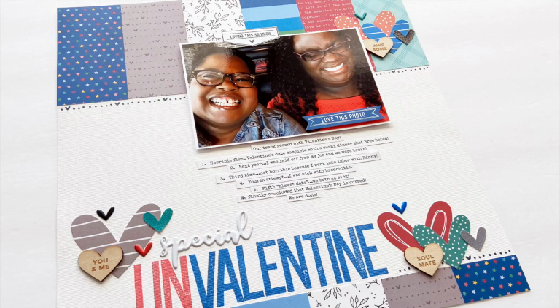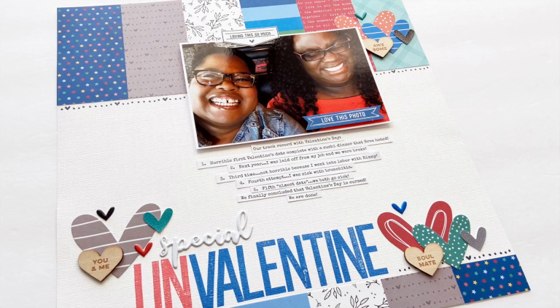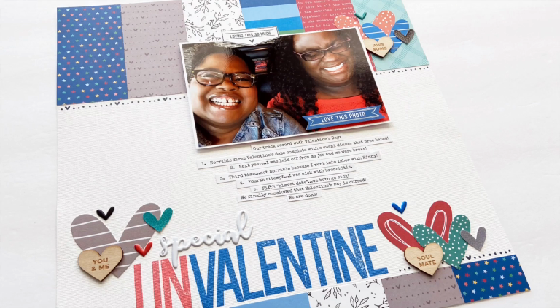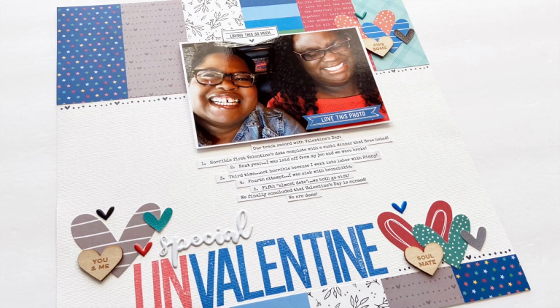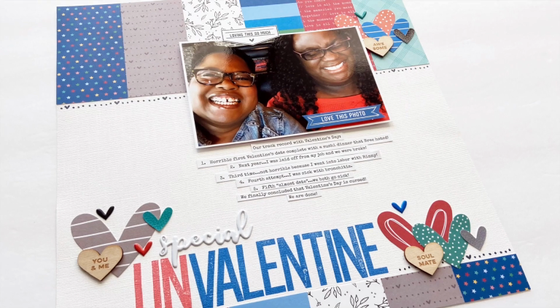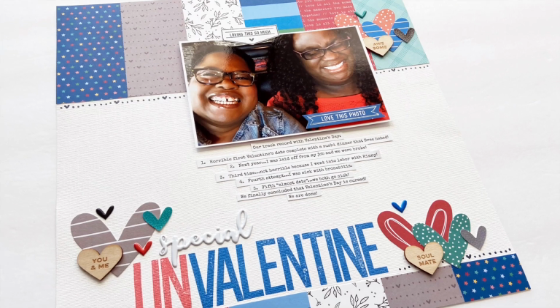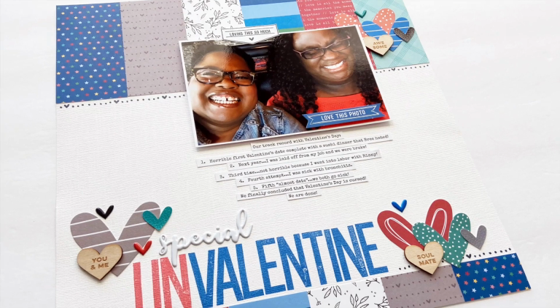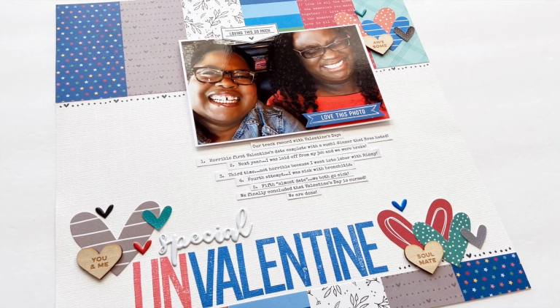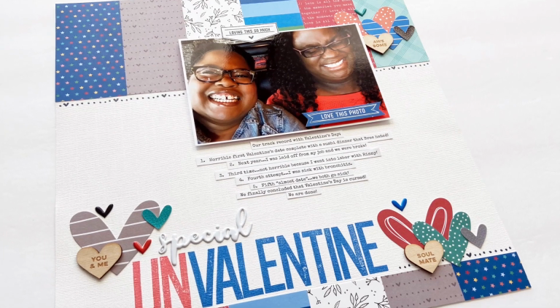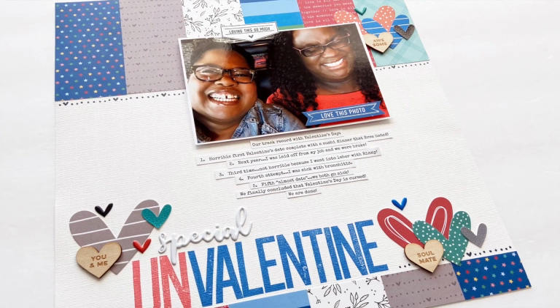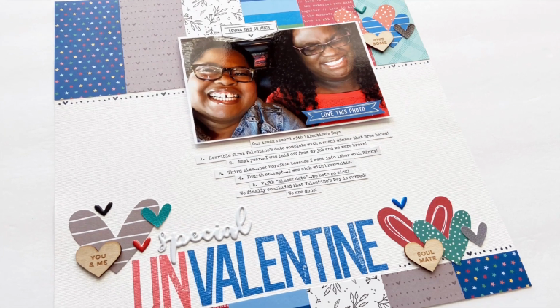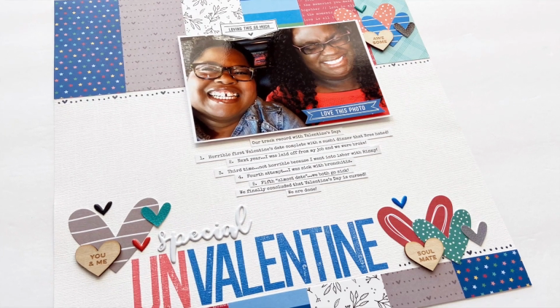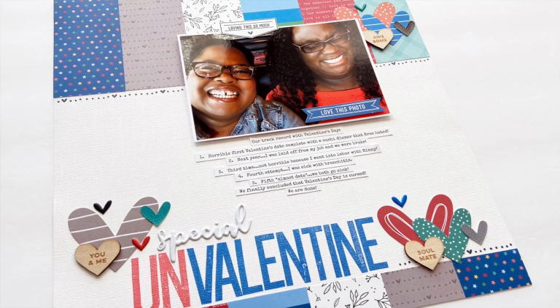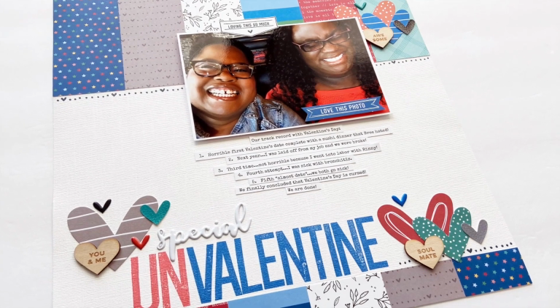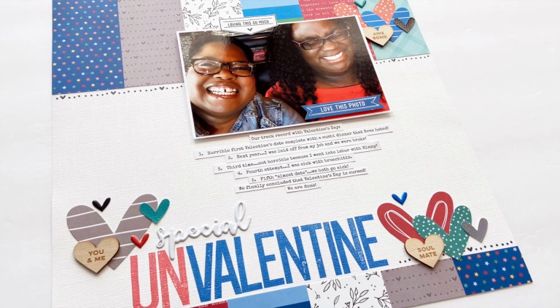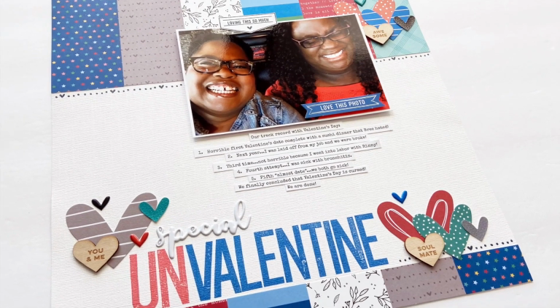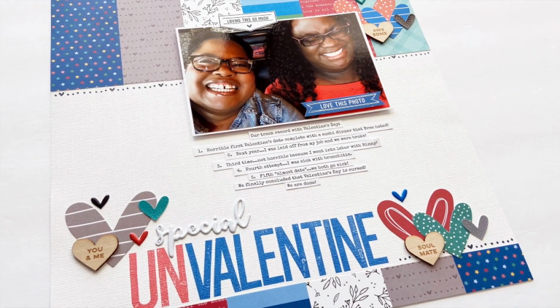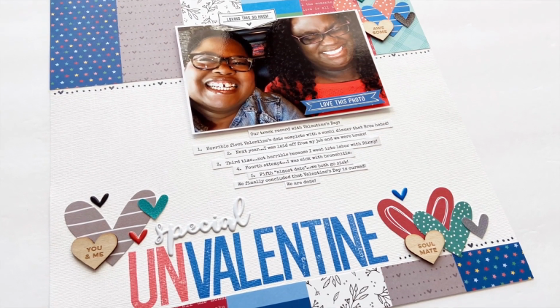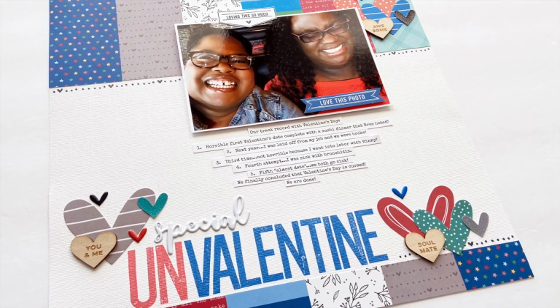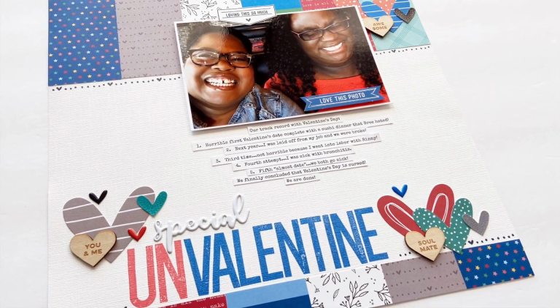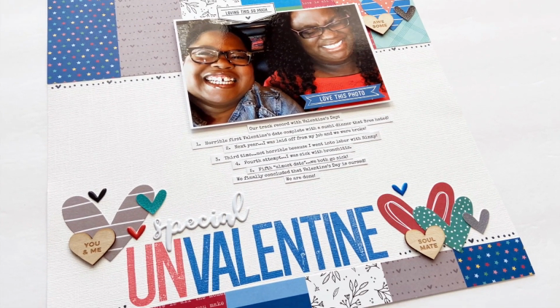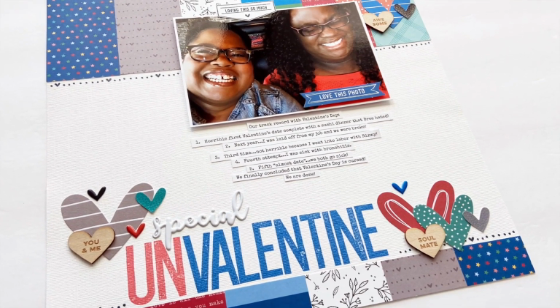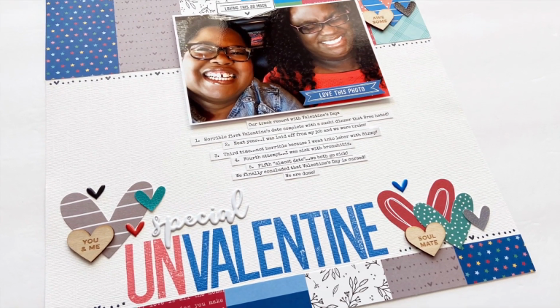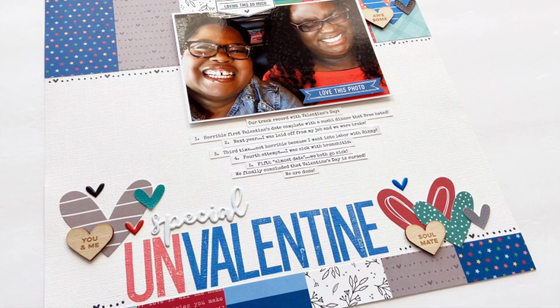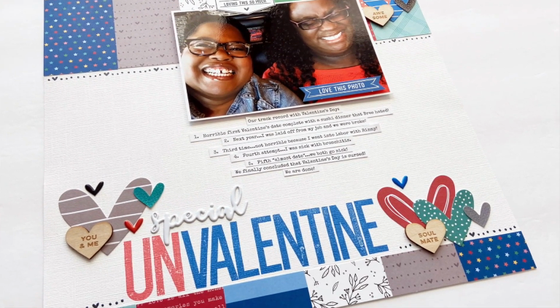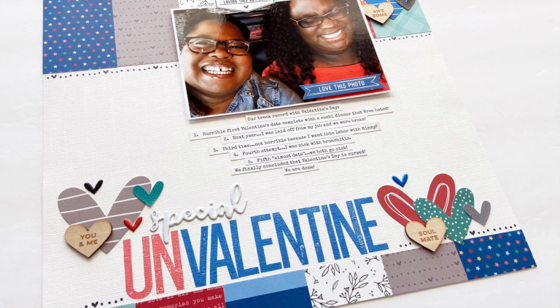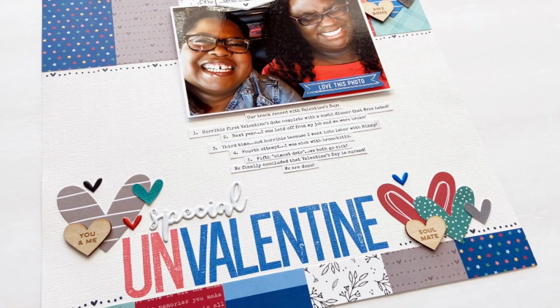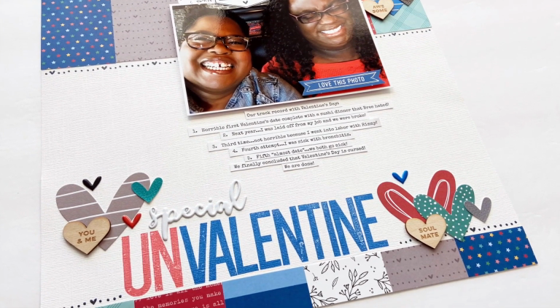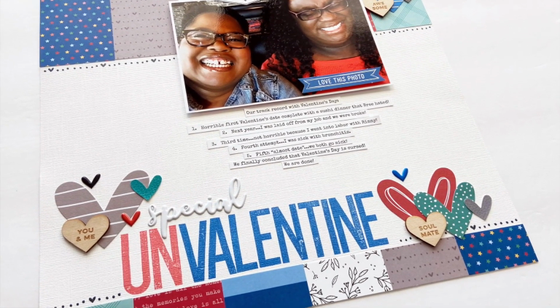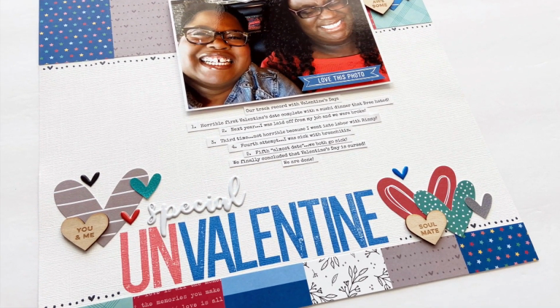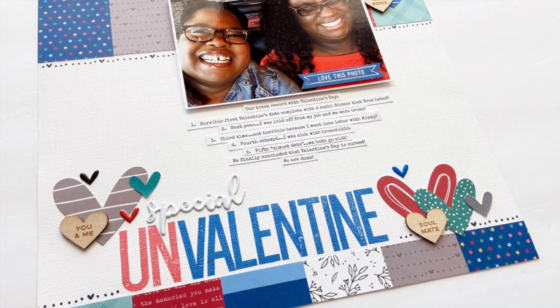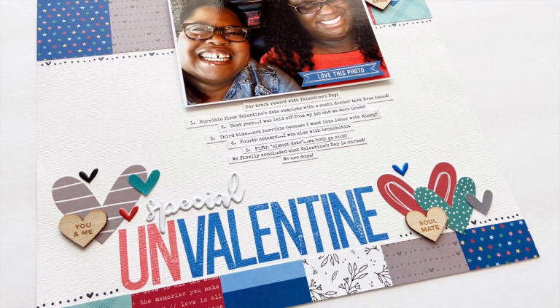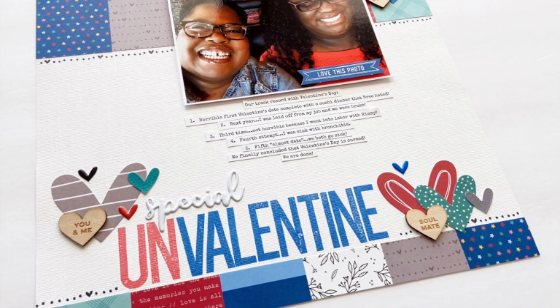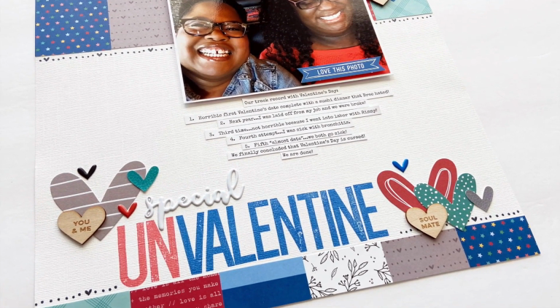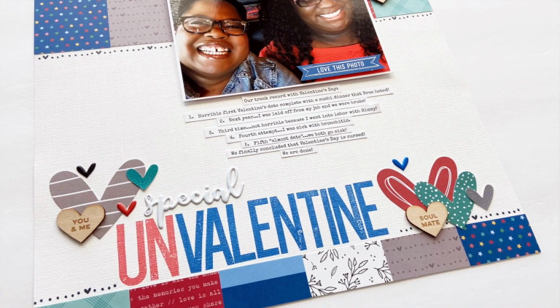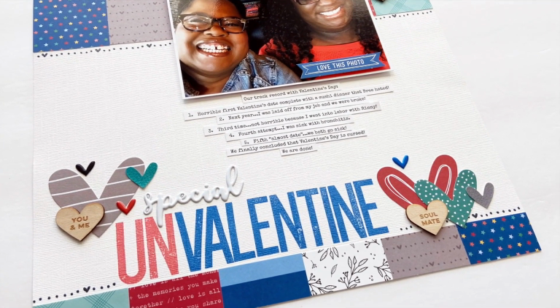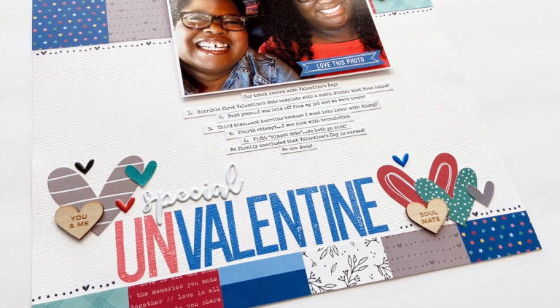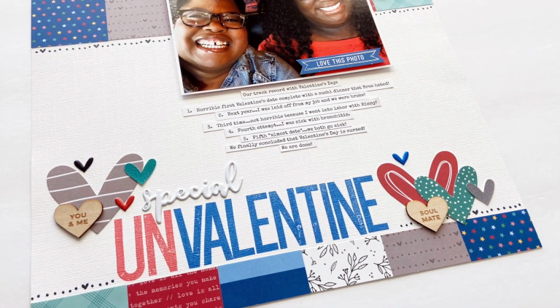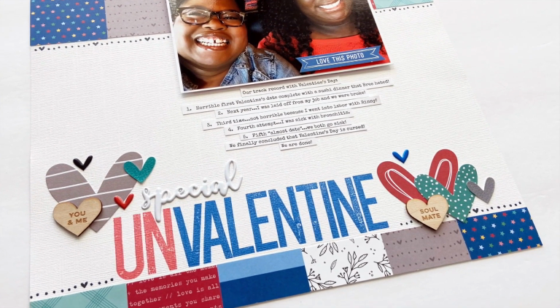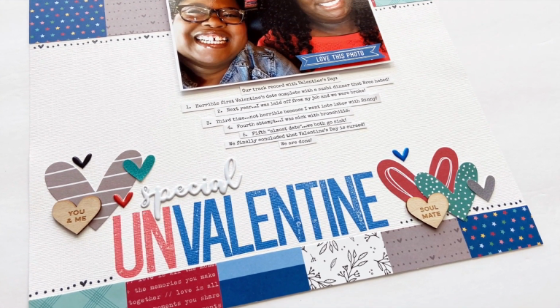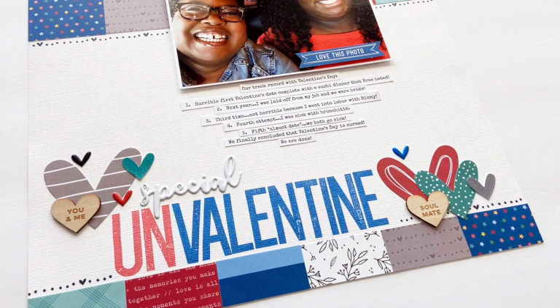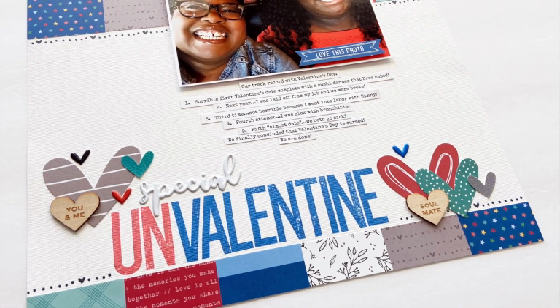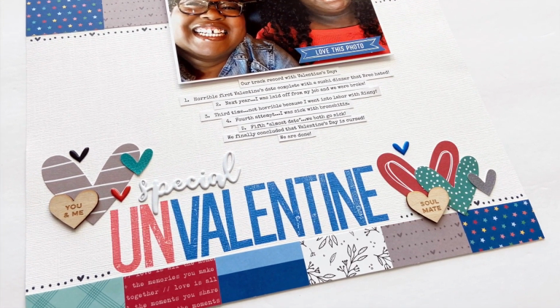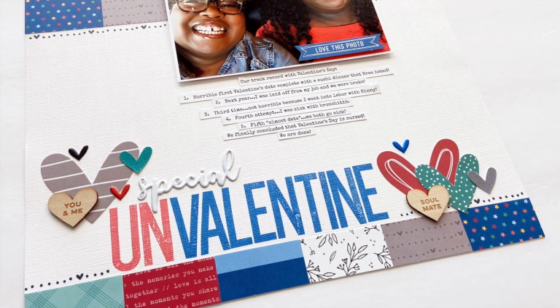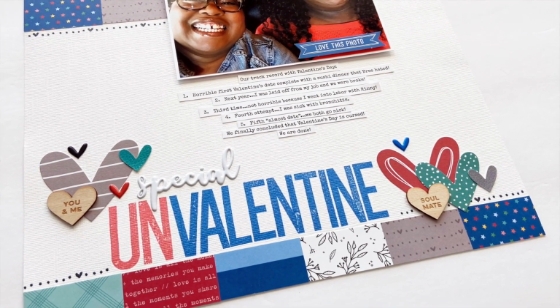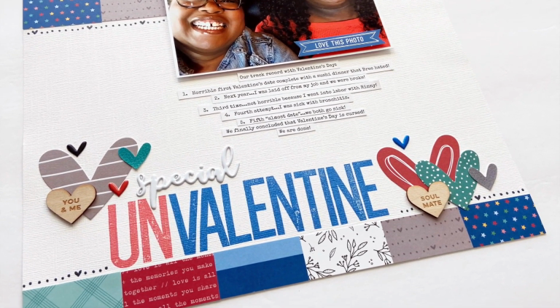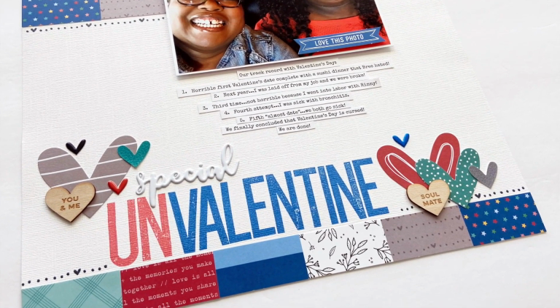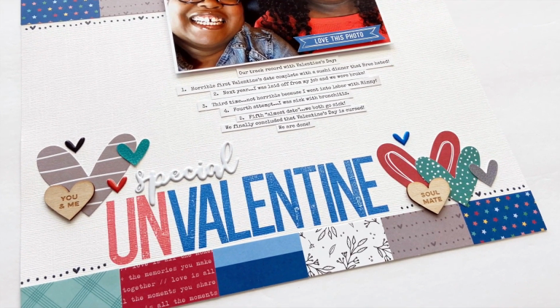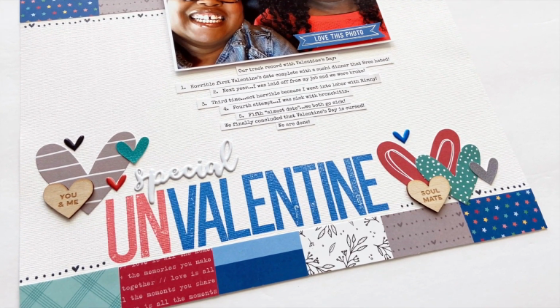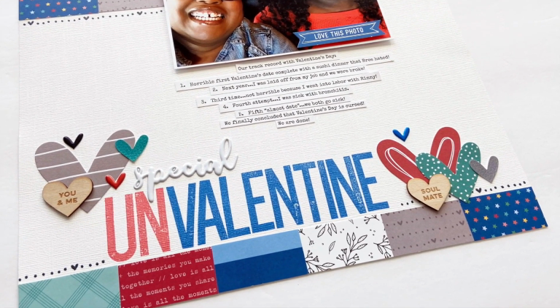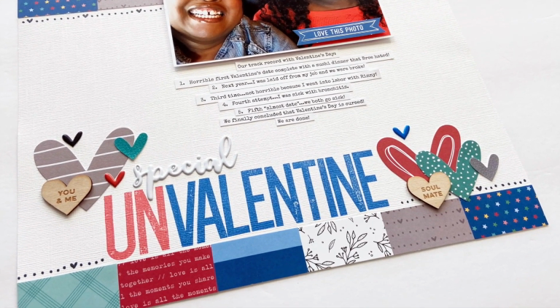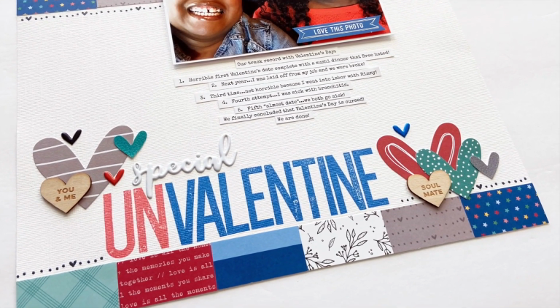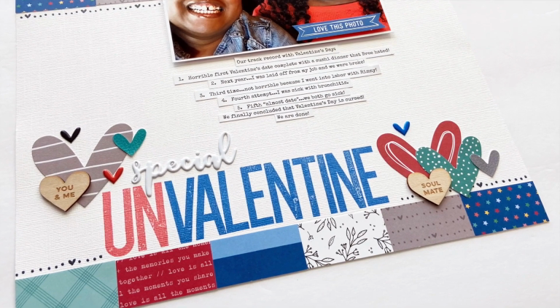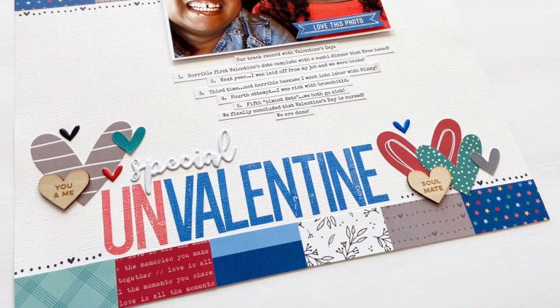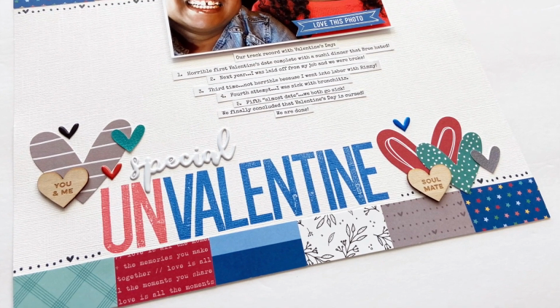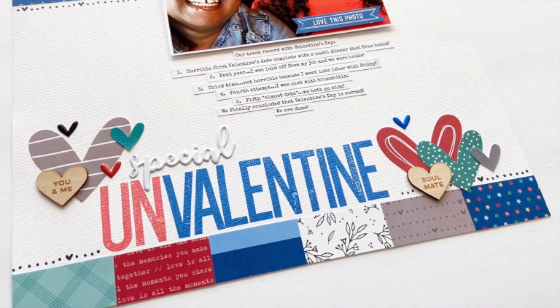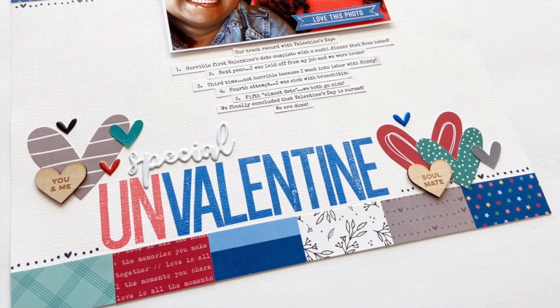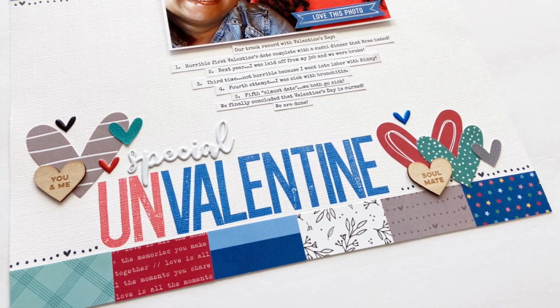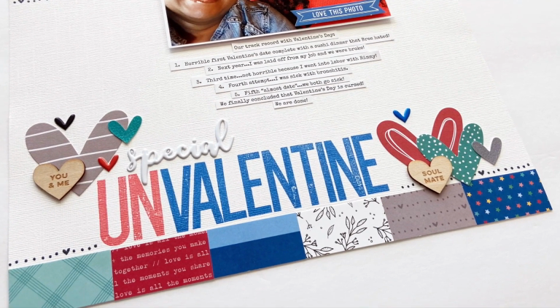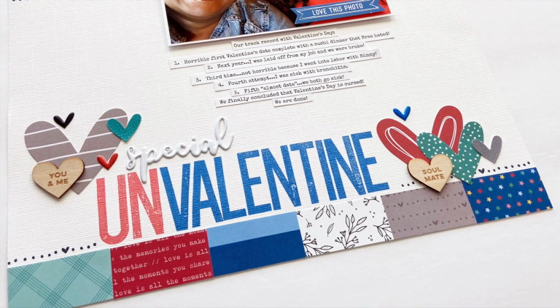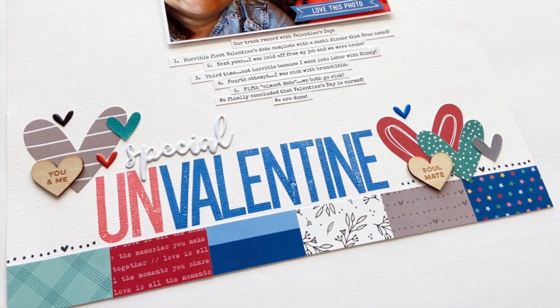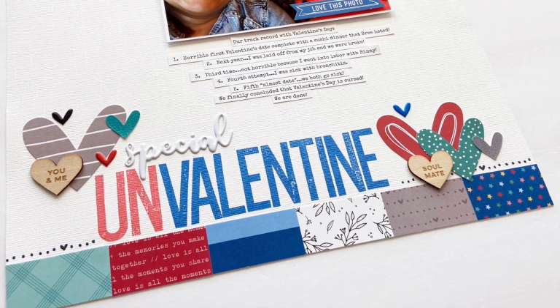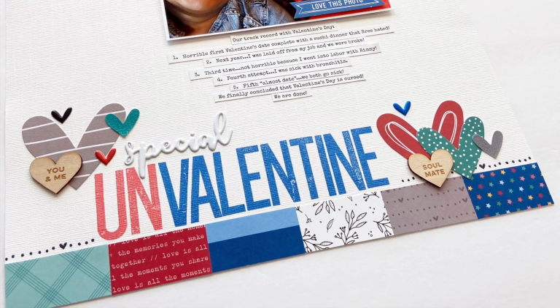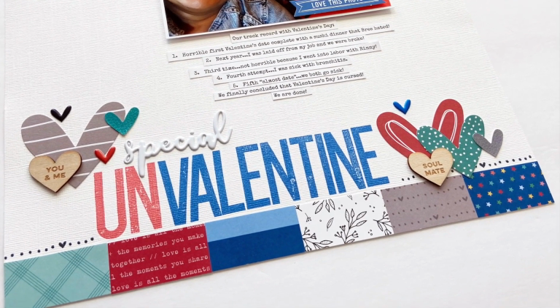For my spouse and I, Valentine's is a little cursed. I'm going to tell you why in this process video coming up next.